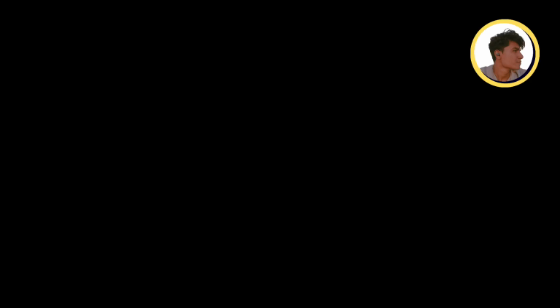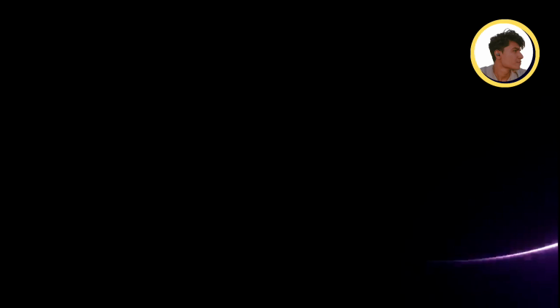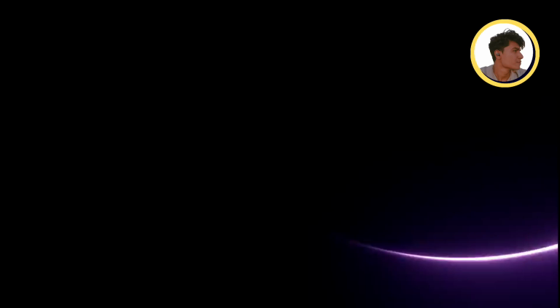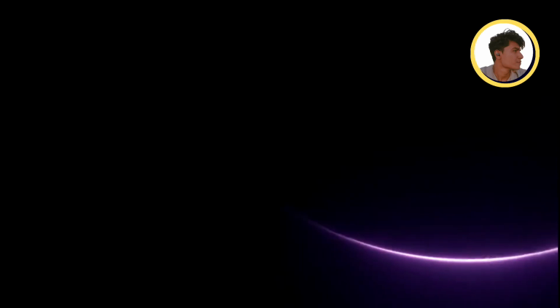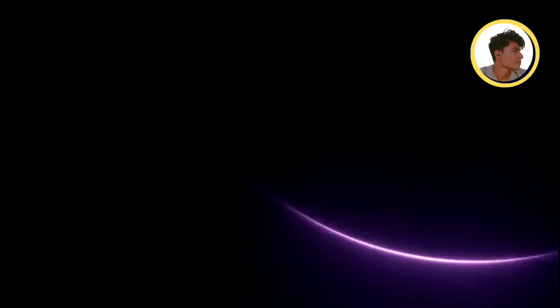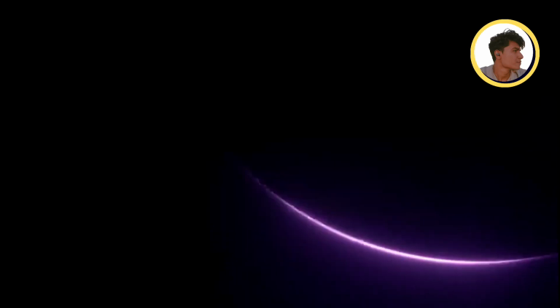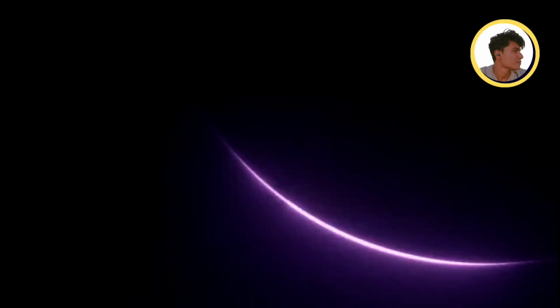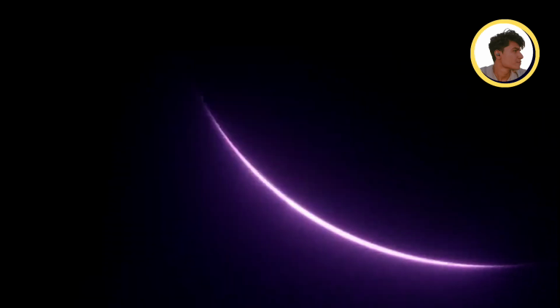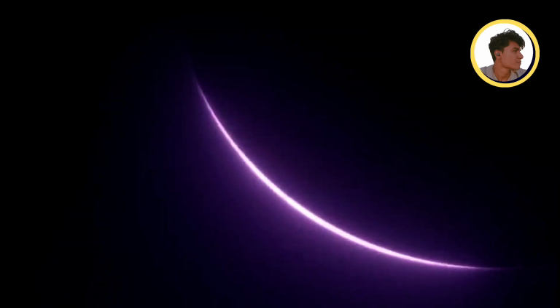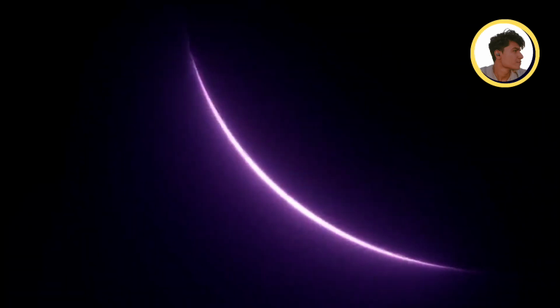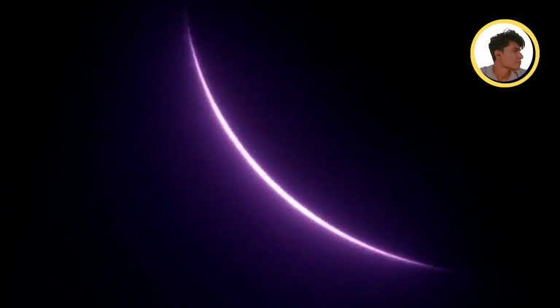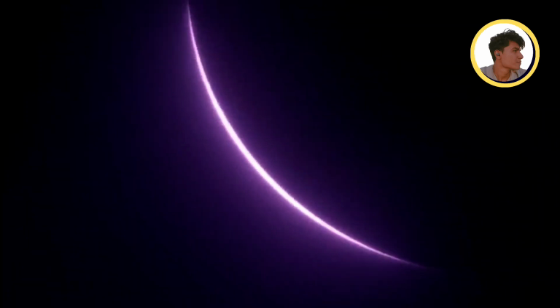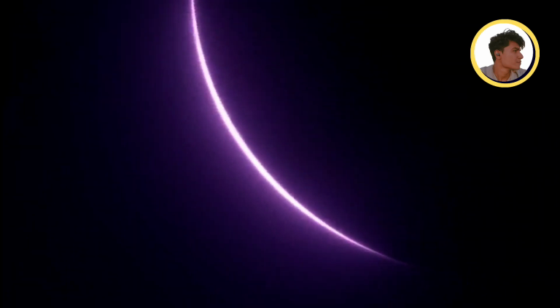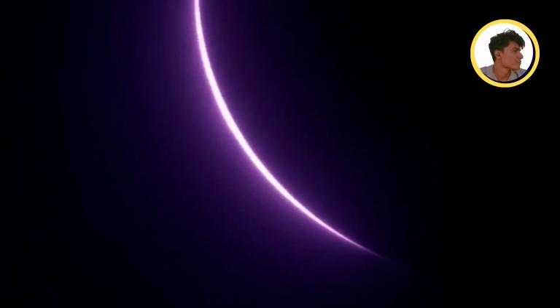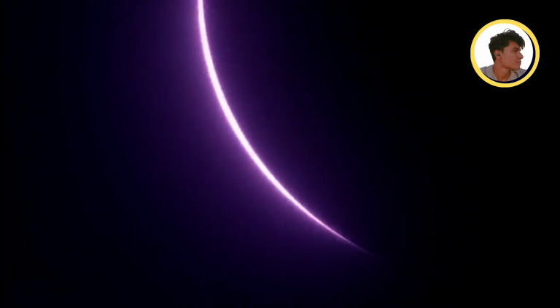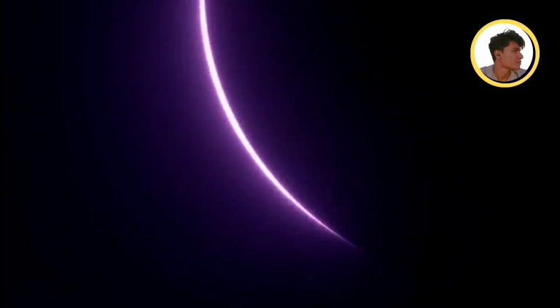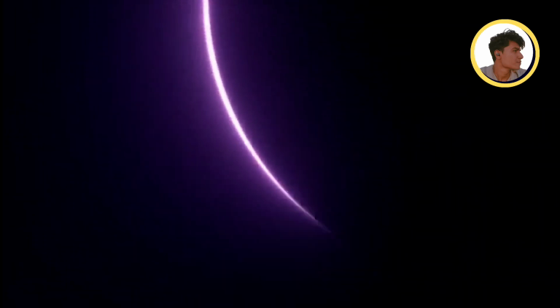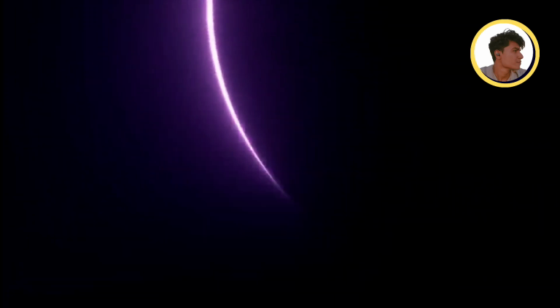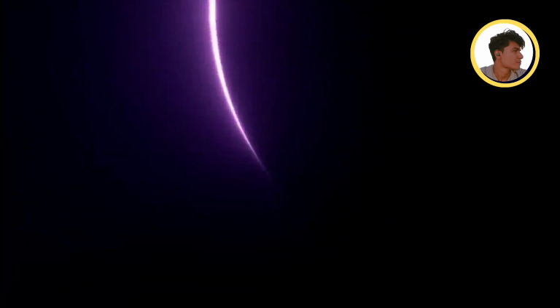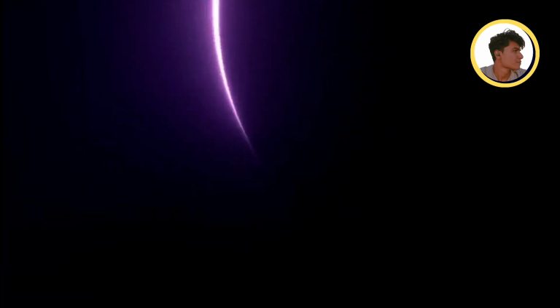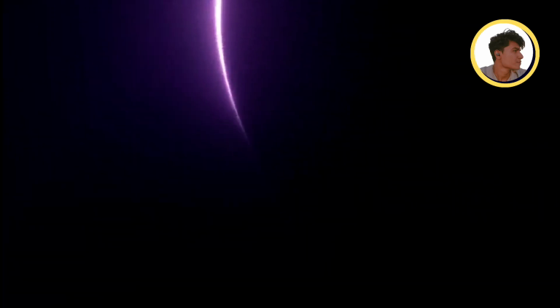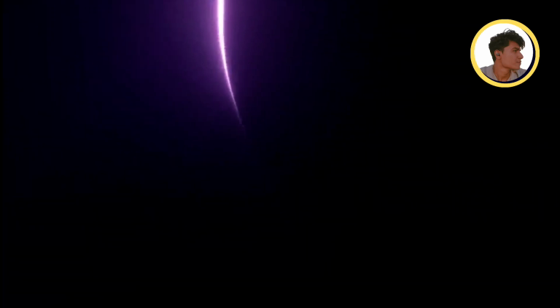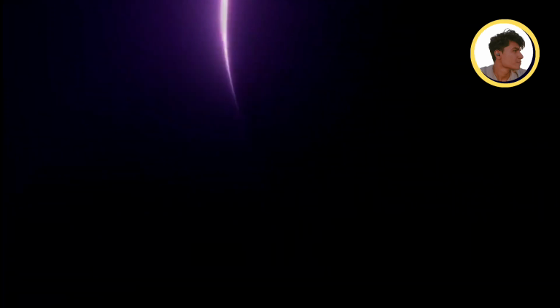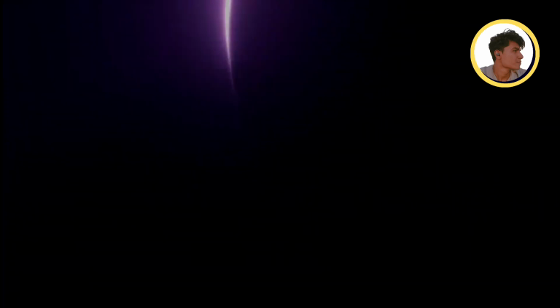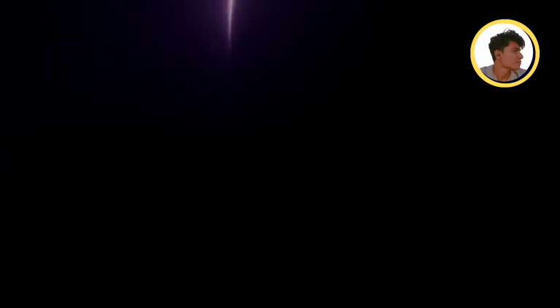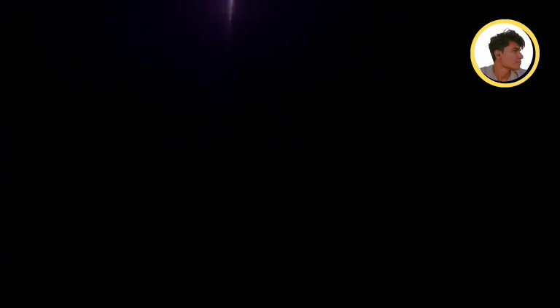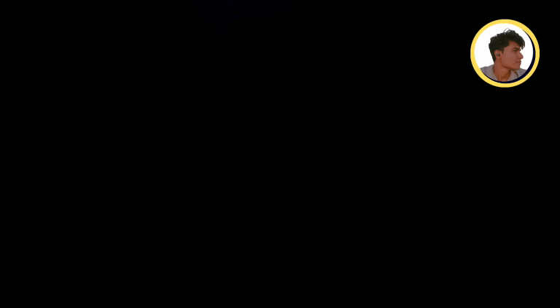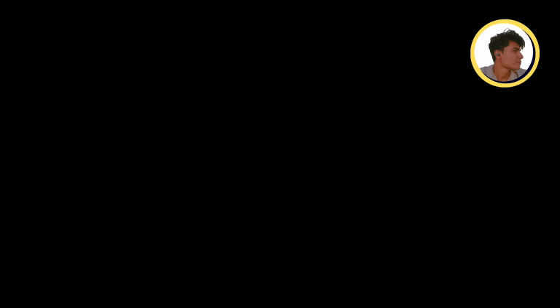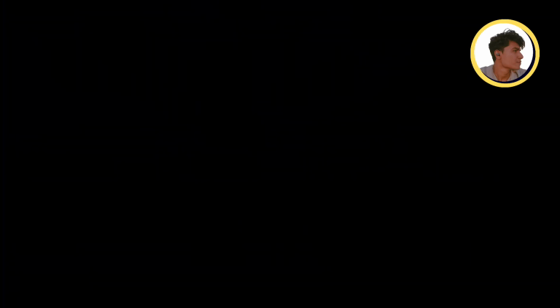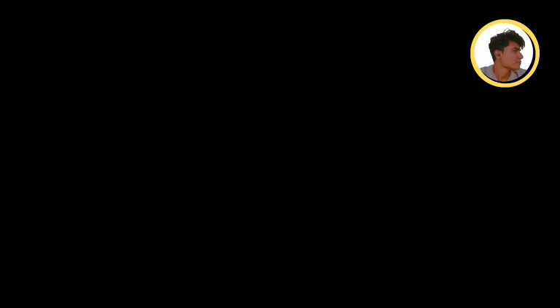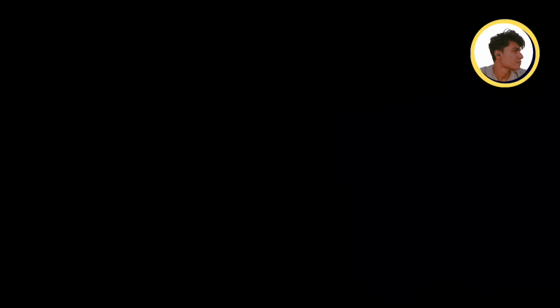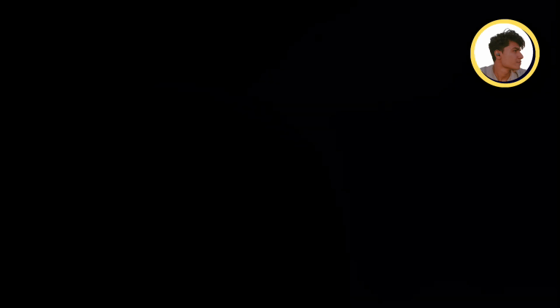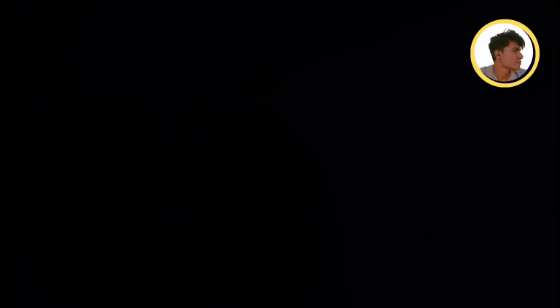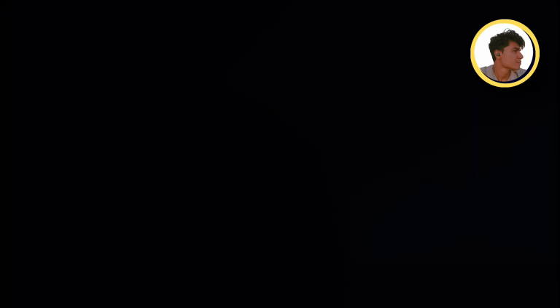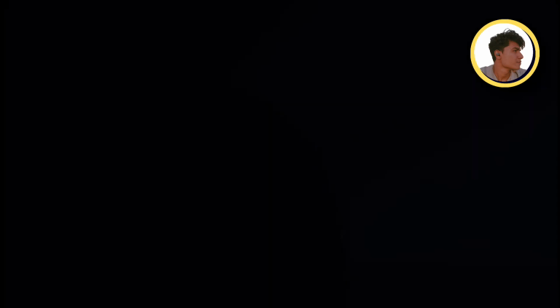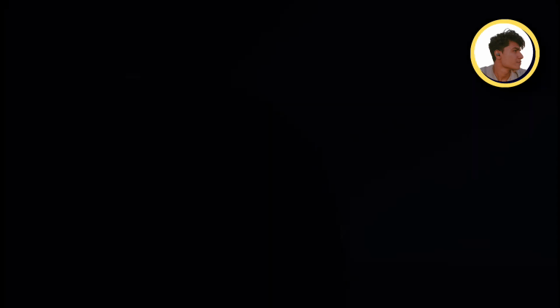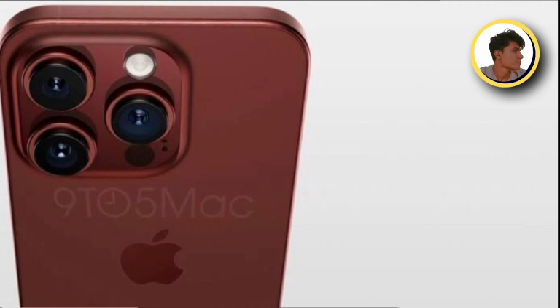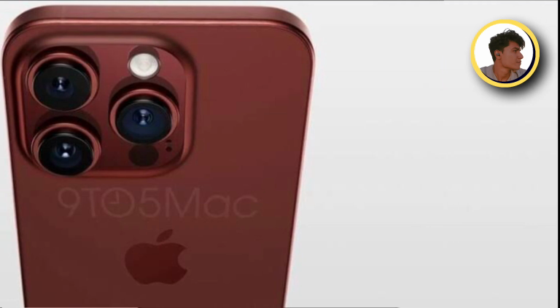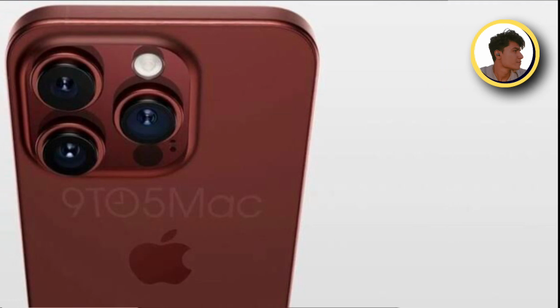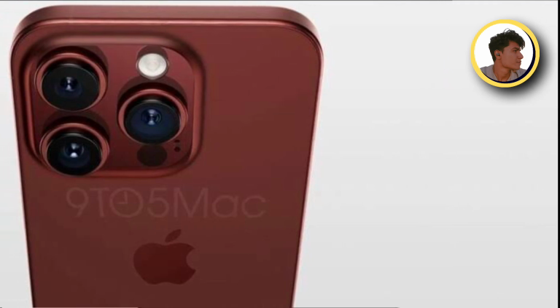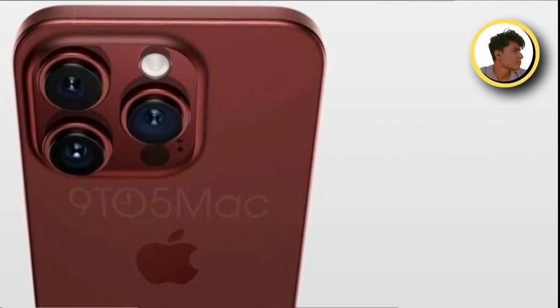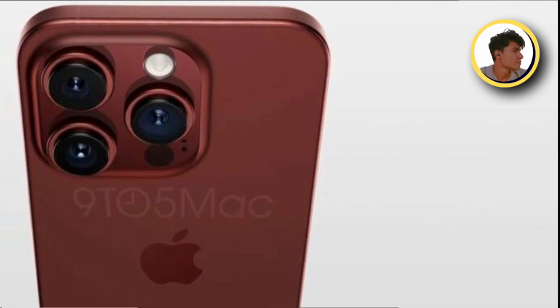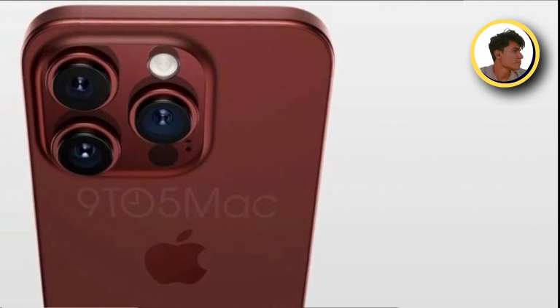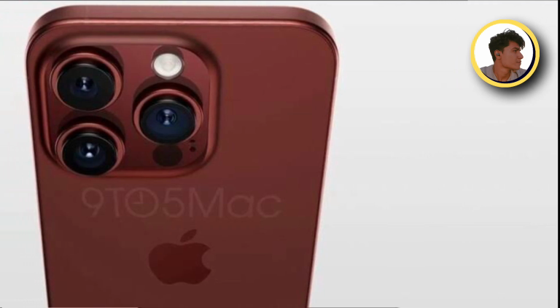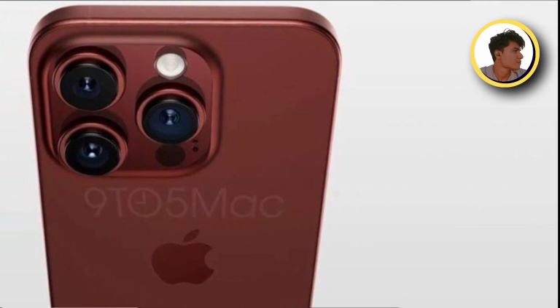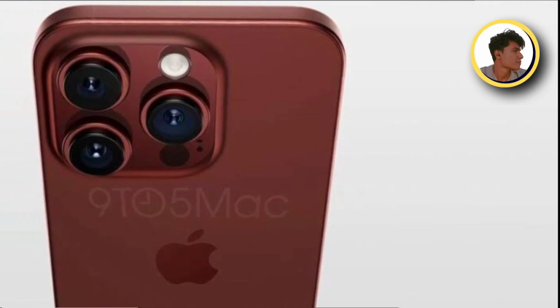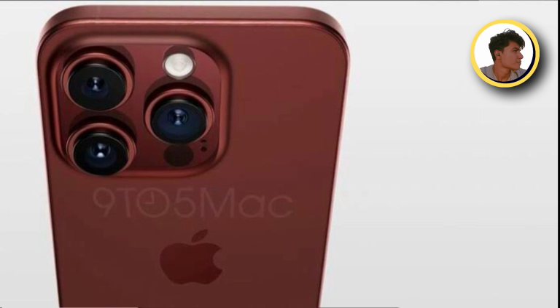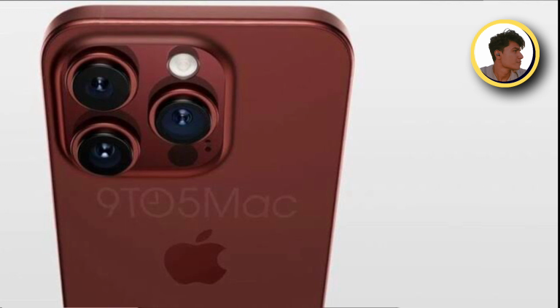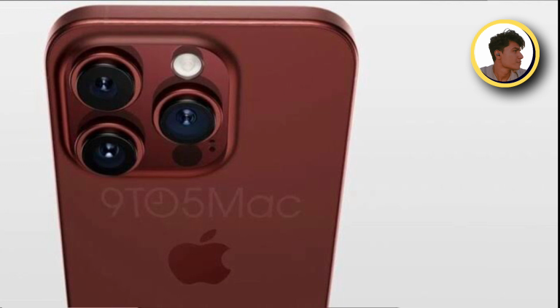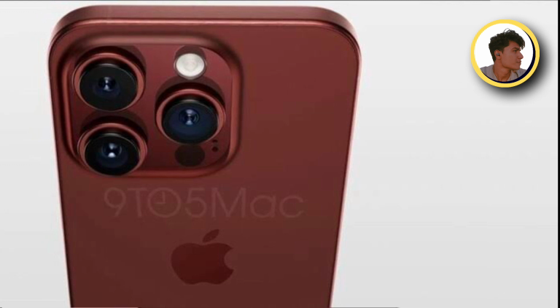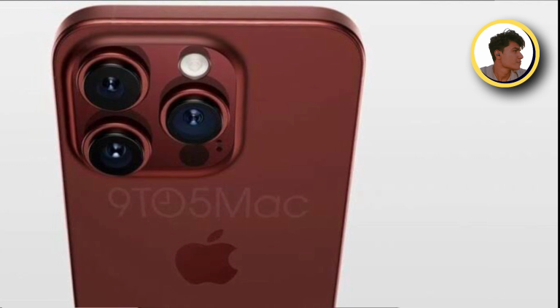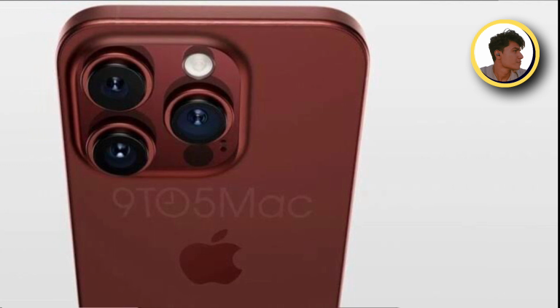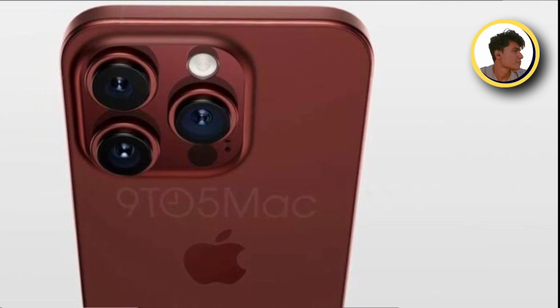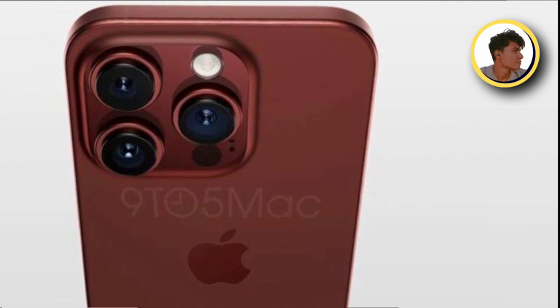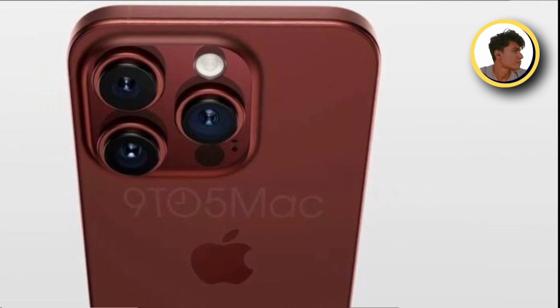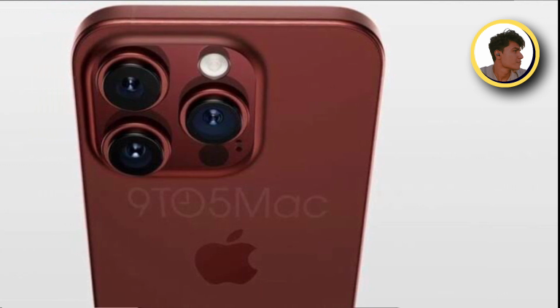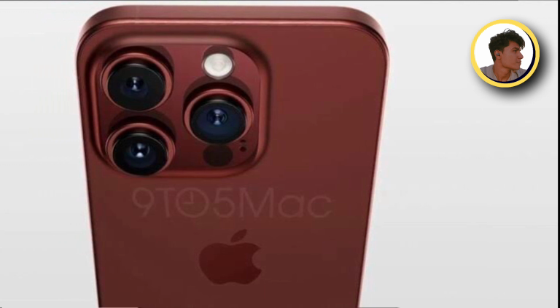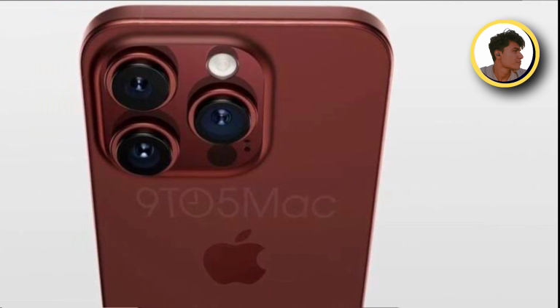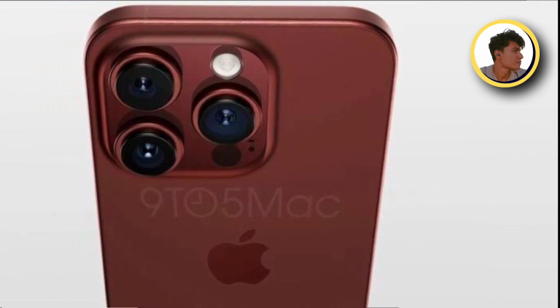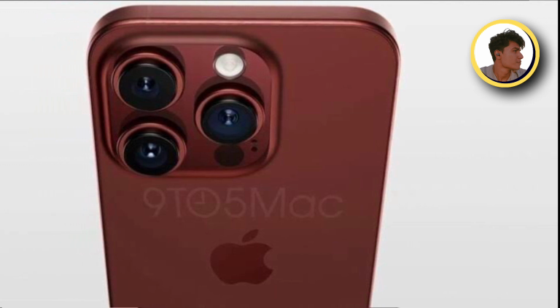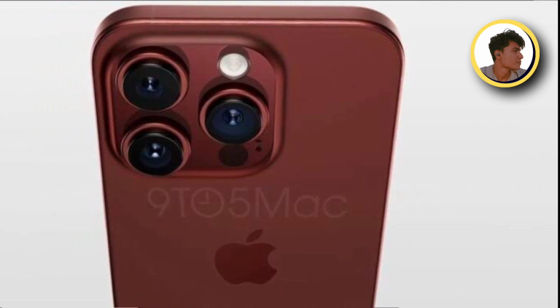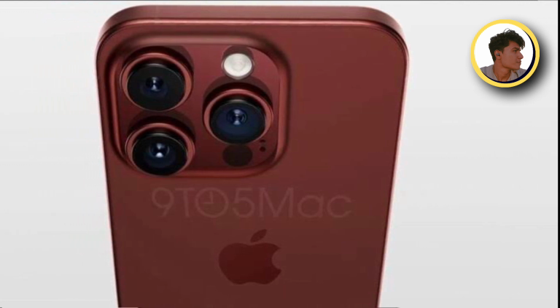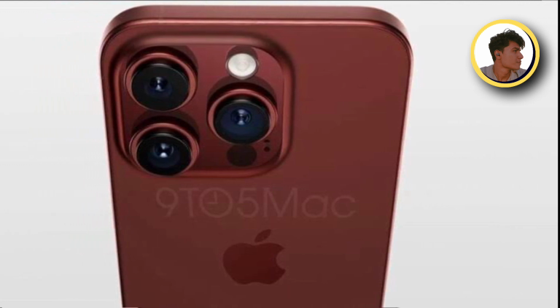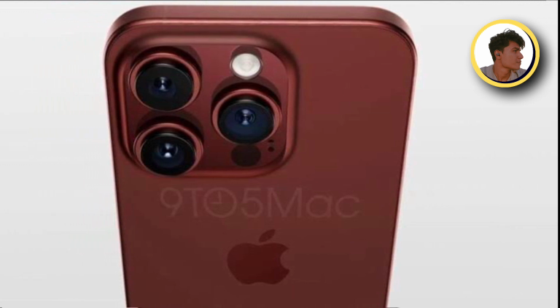Hey, what's up guys, Vikasi here and welcome back to another fresh video. So very quickly, iPhone 15 series is going to launch globally and will also be launched in India.